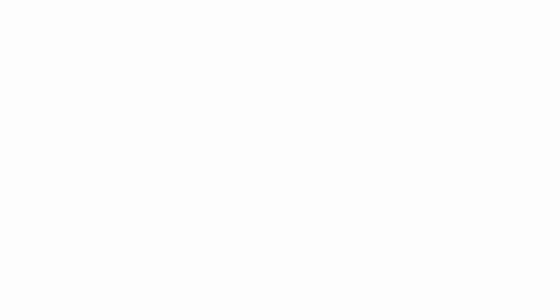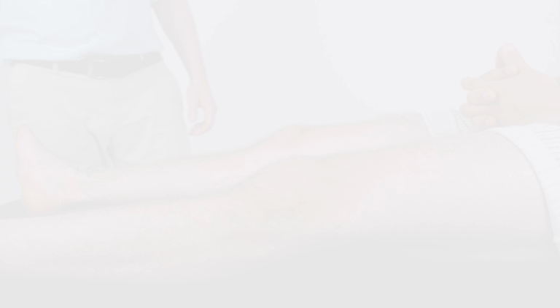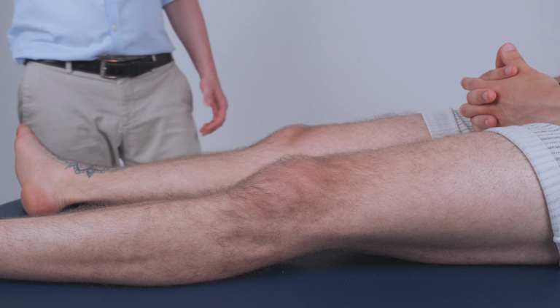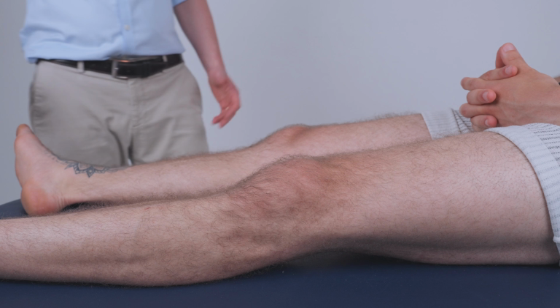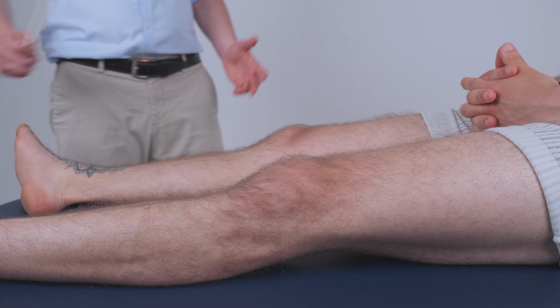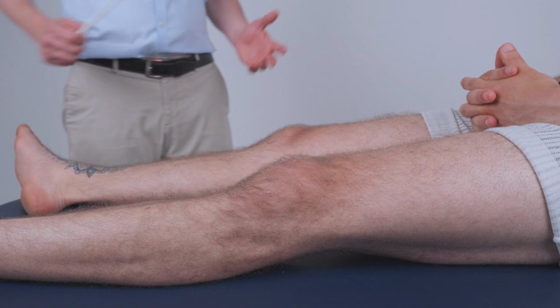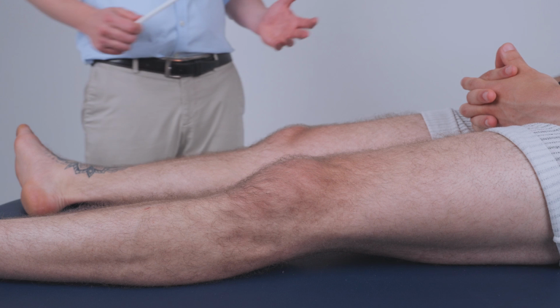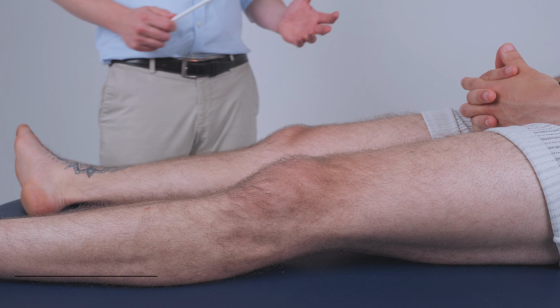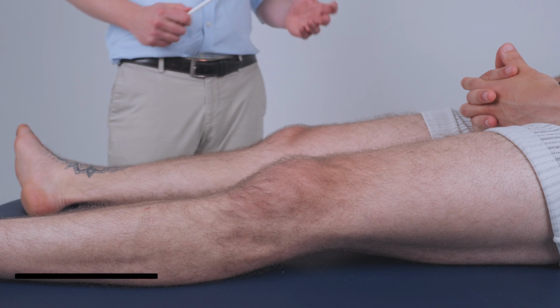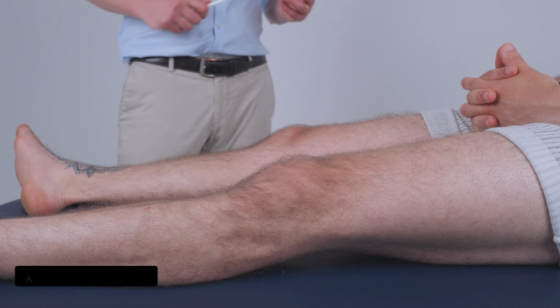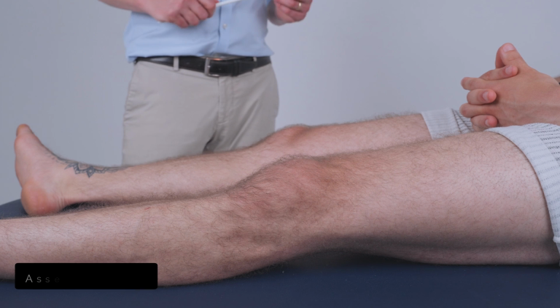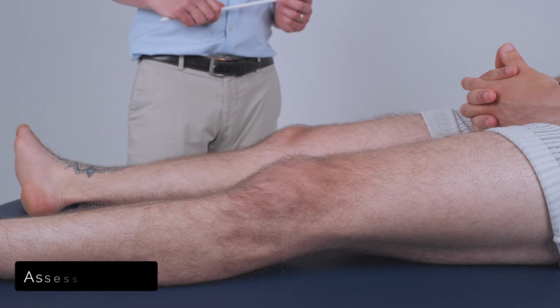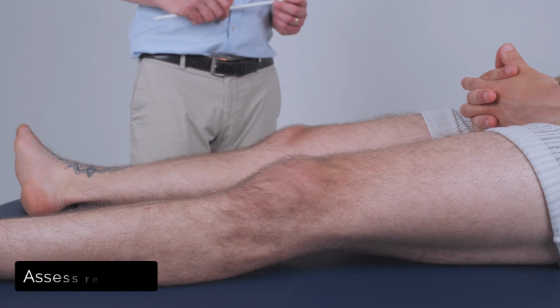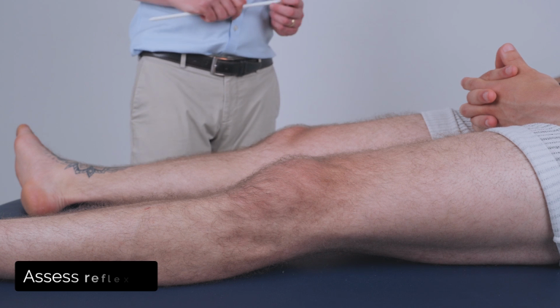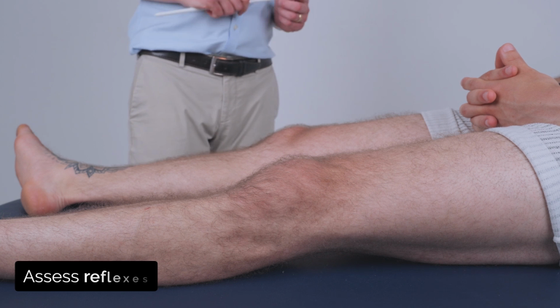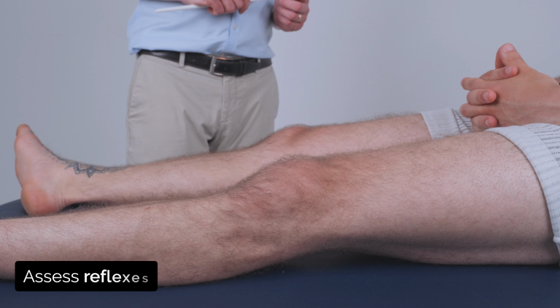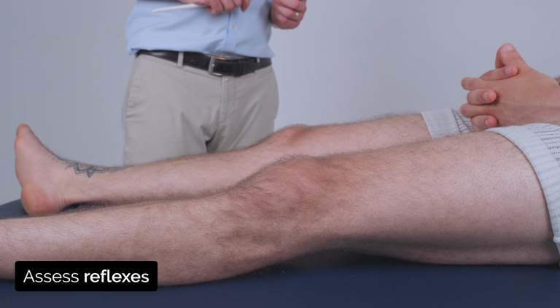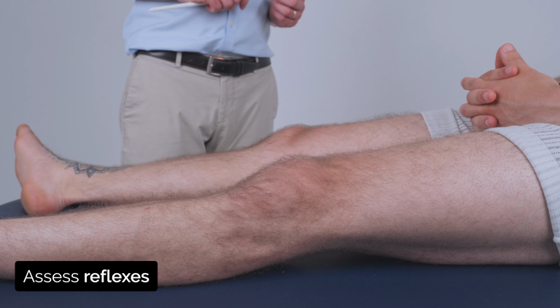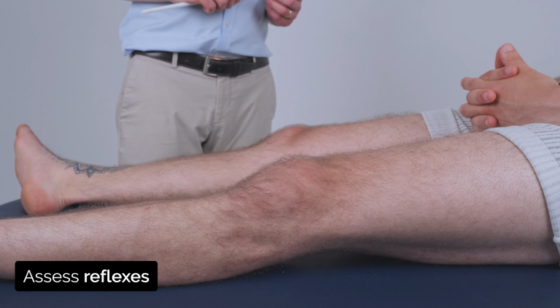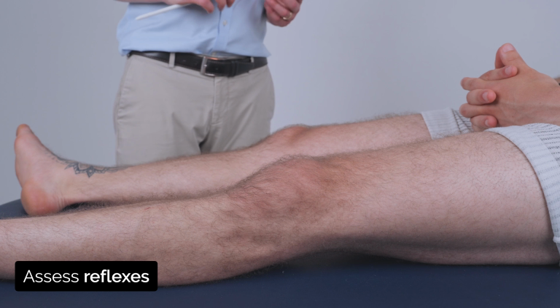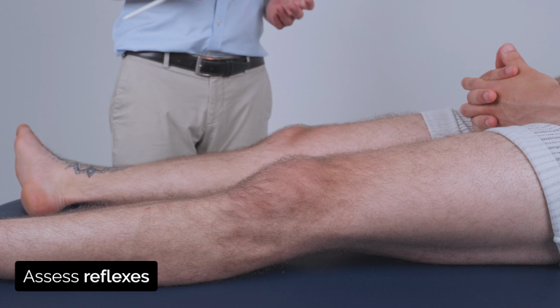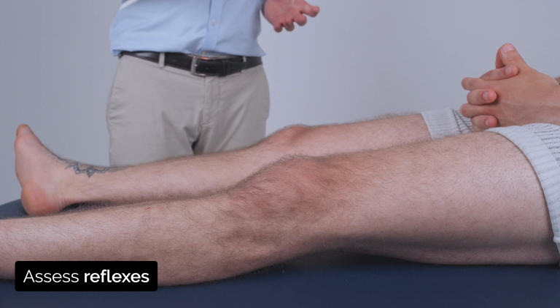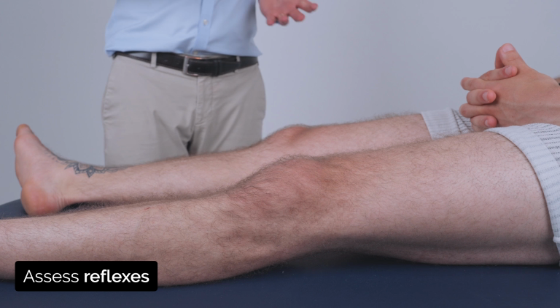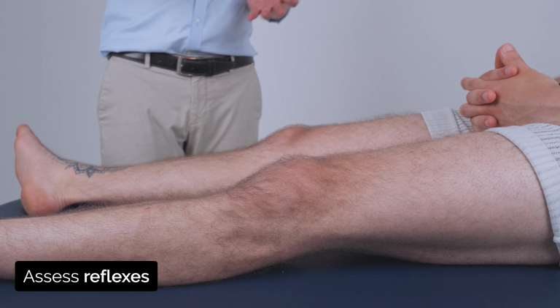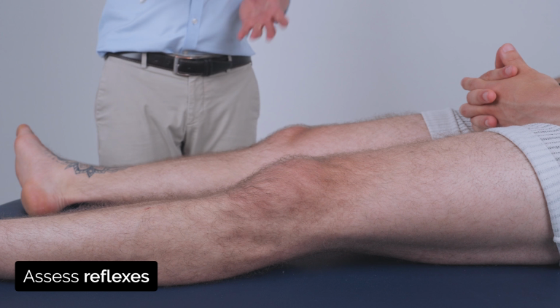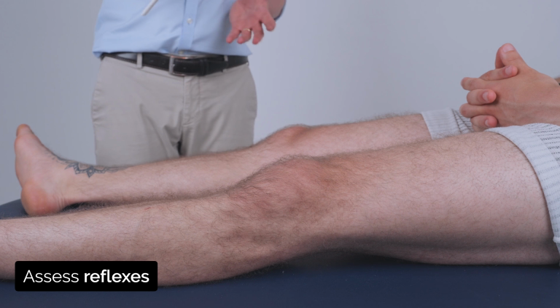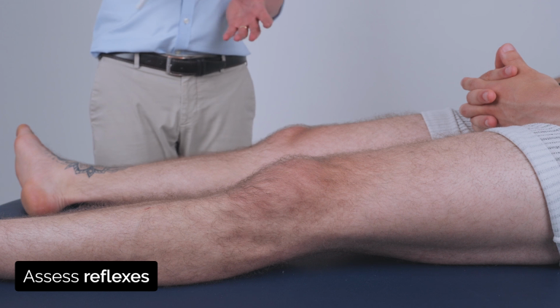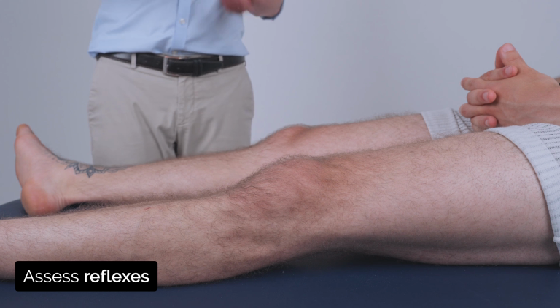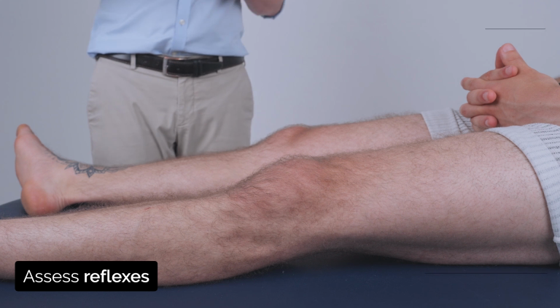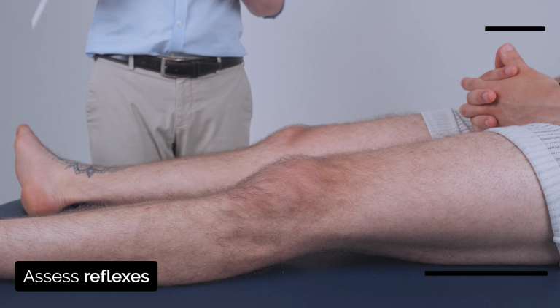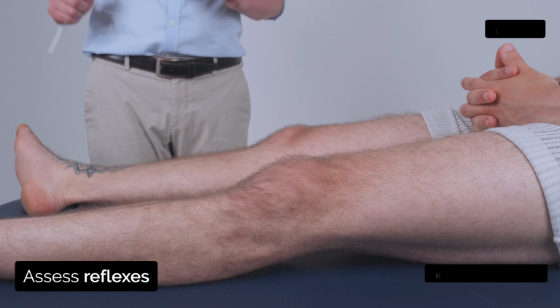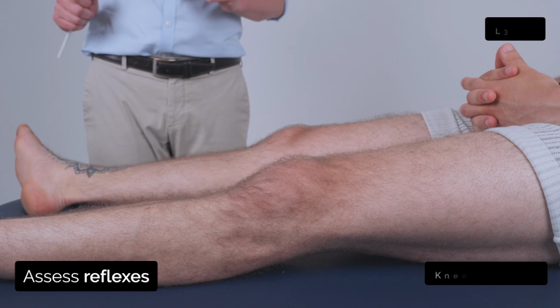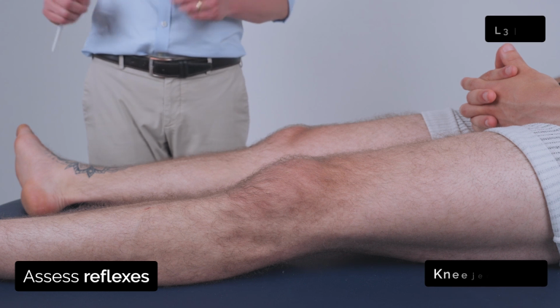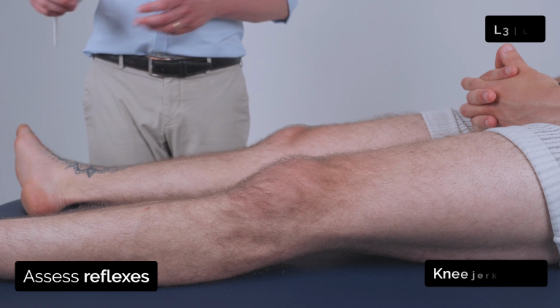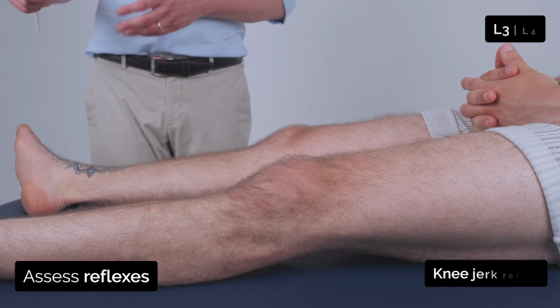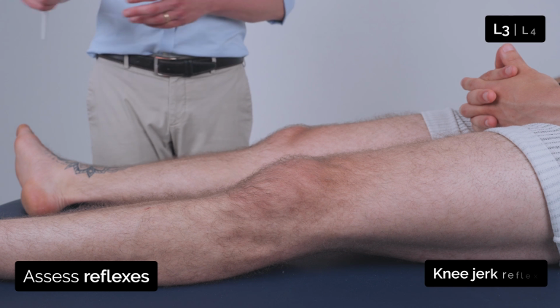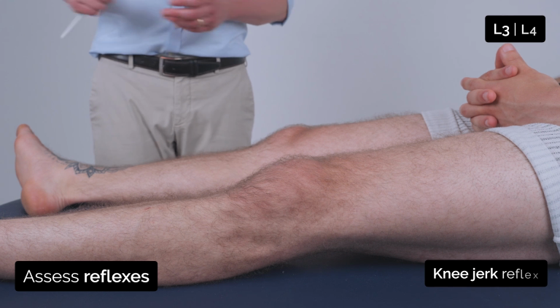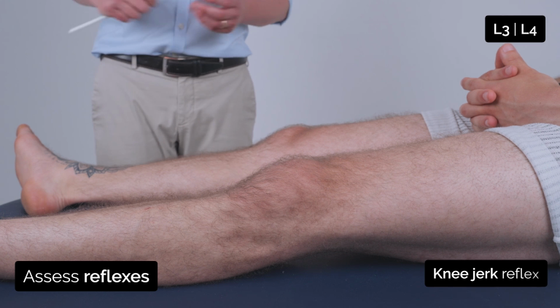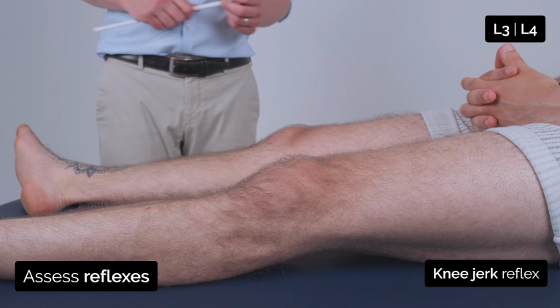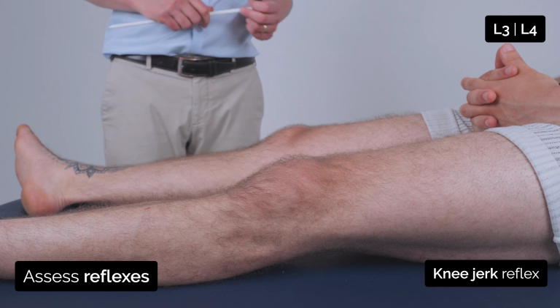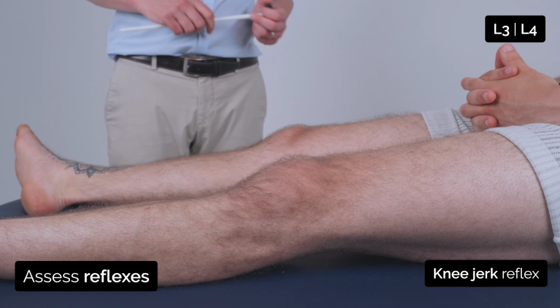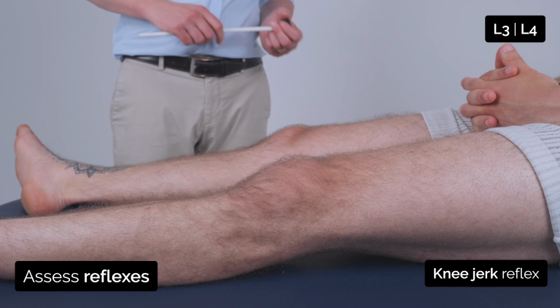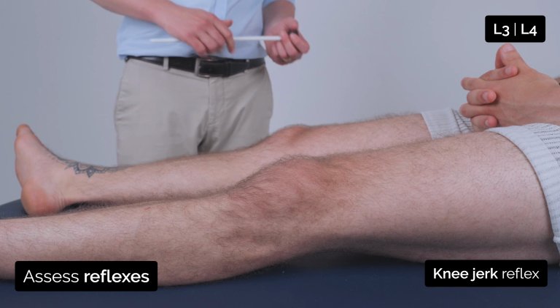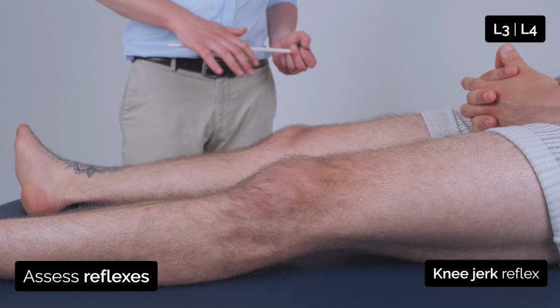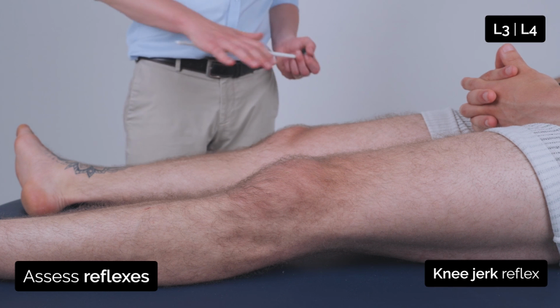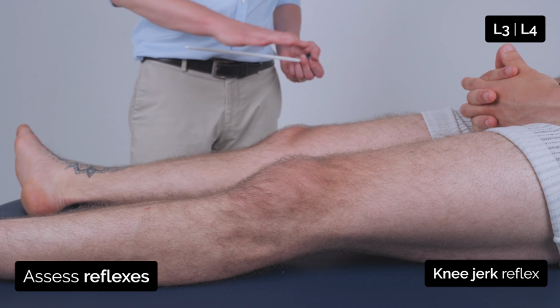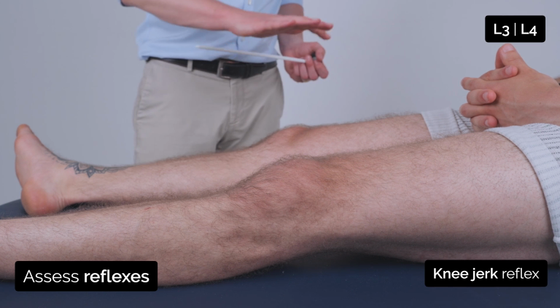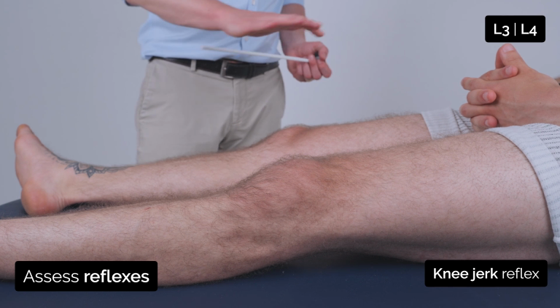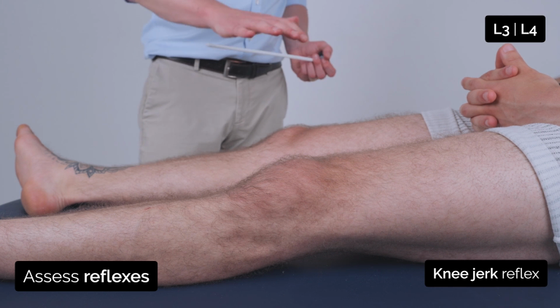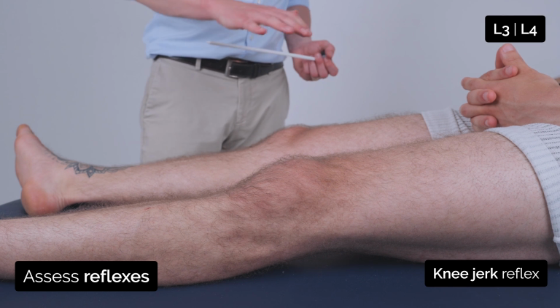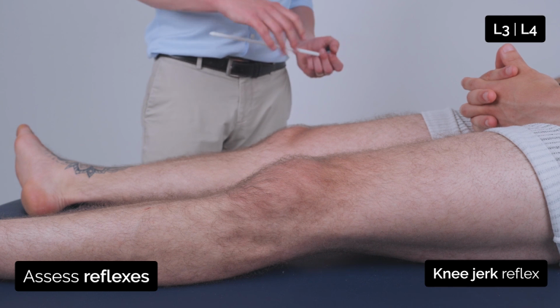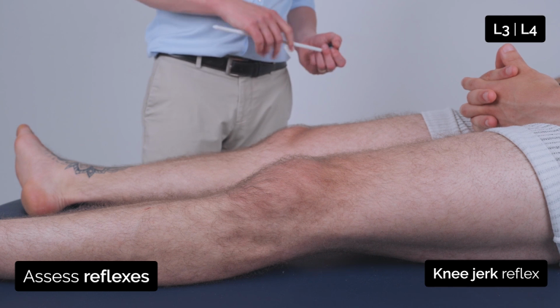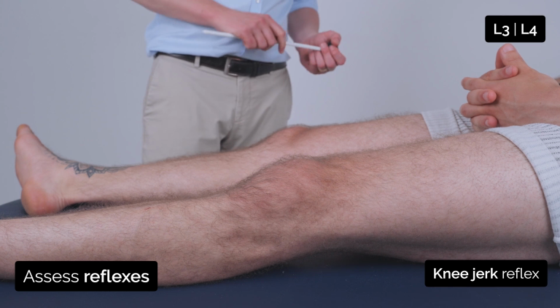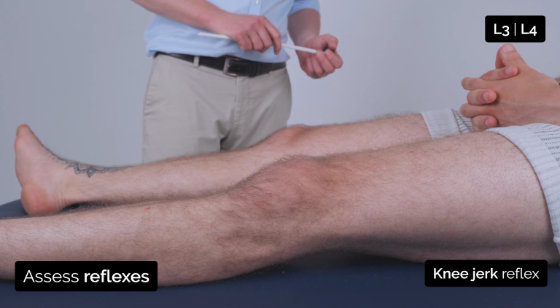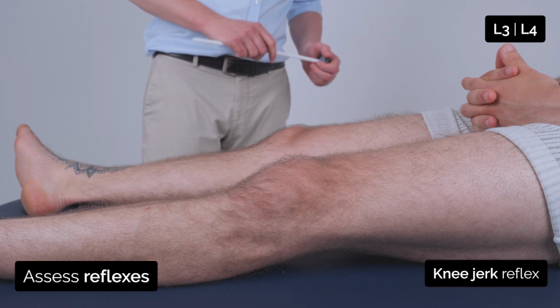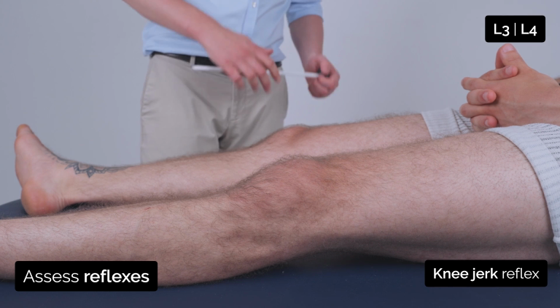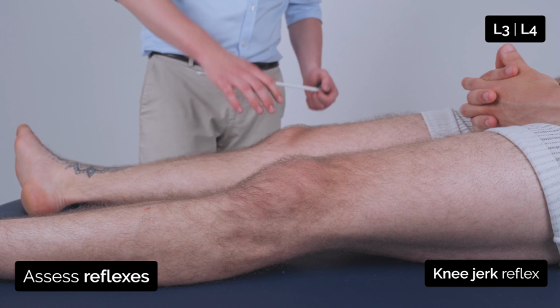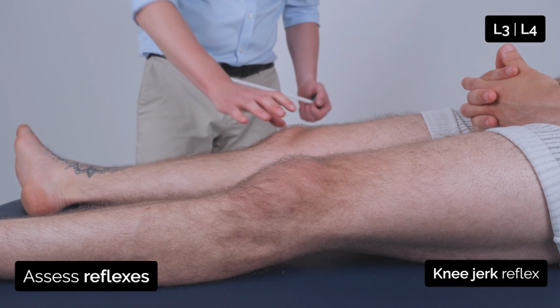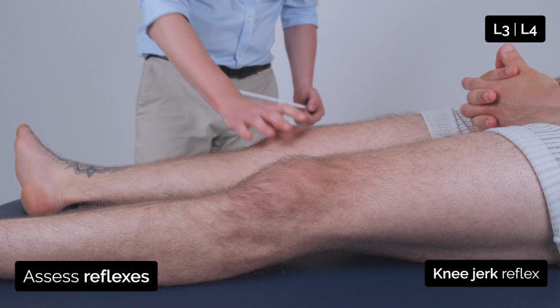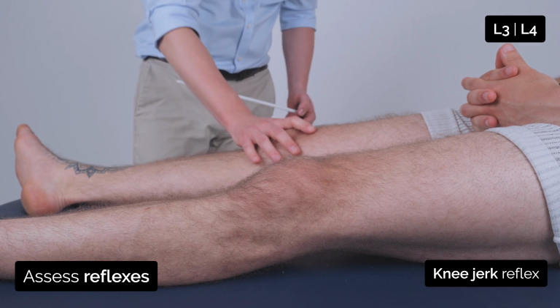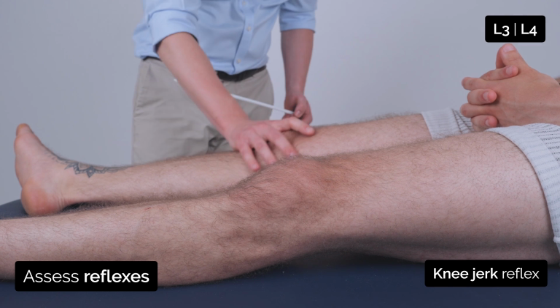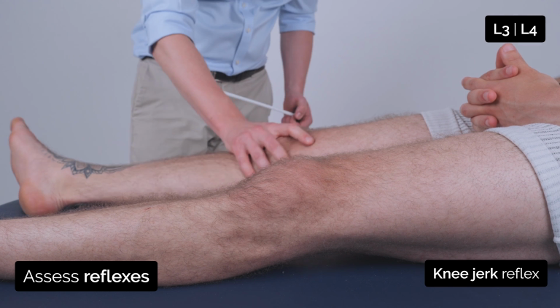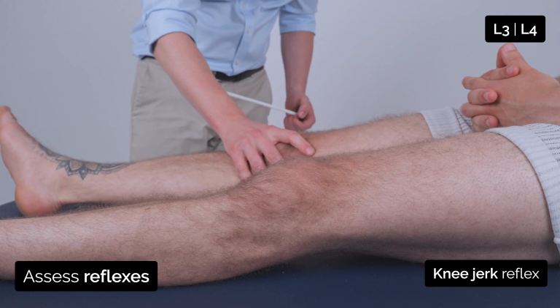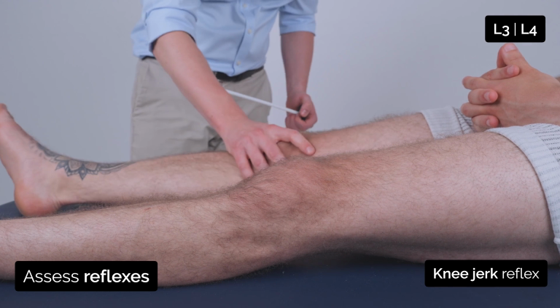I'm just going to tap some of your reflexes, both at your knees and ankles. Just relax your leg as much as possible.